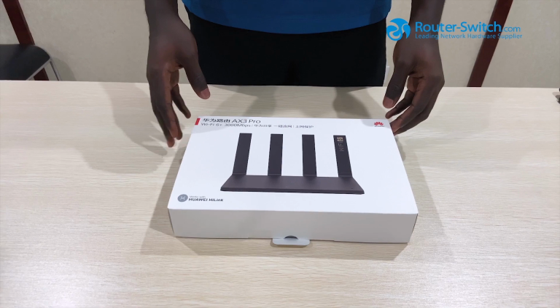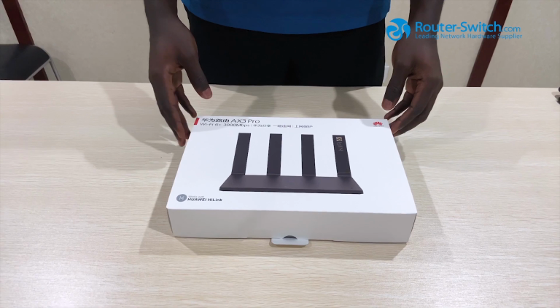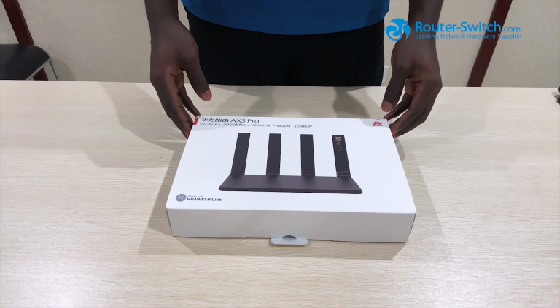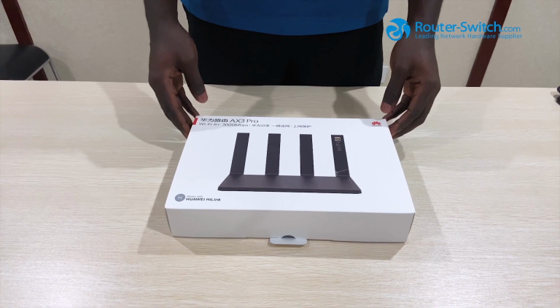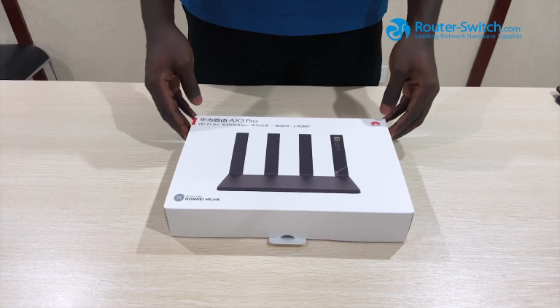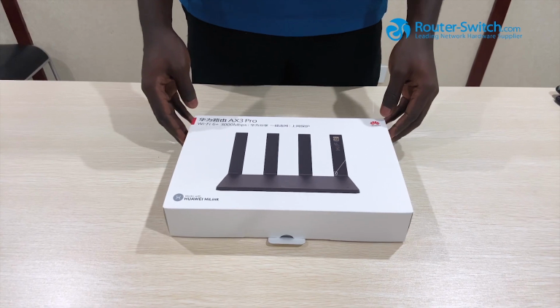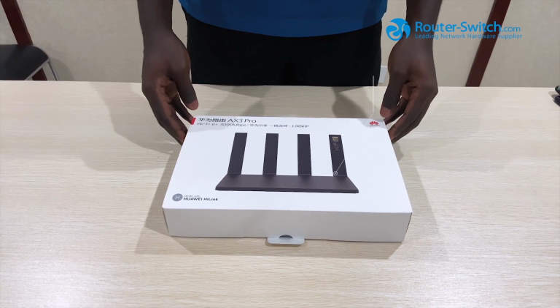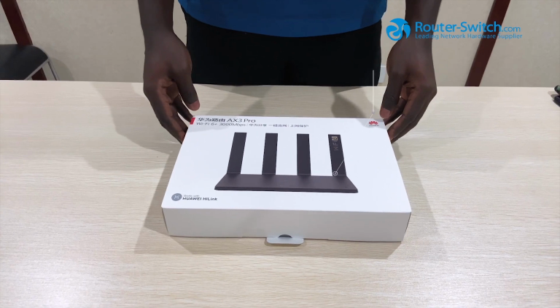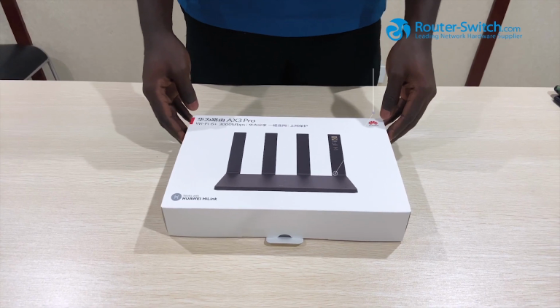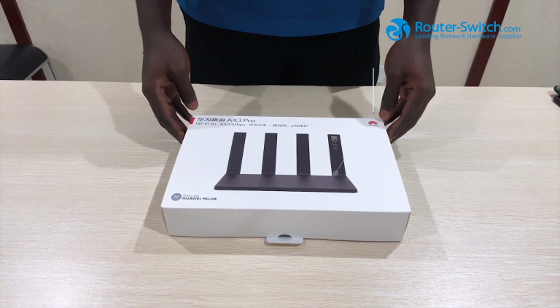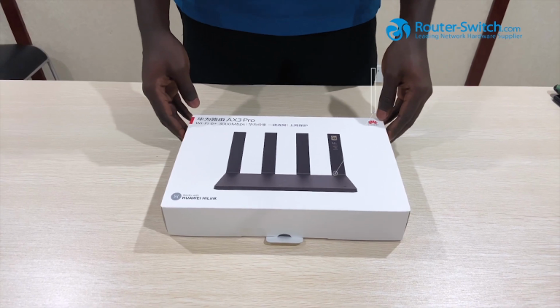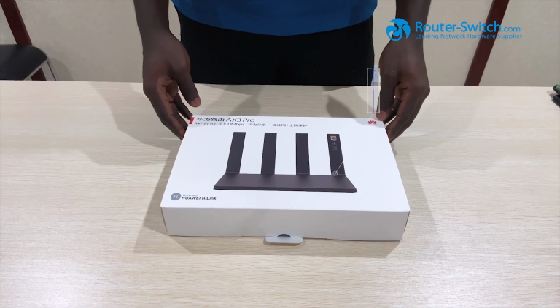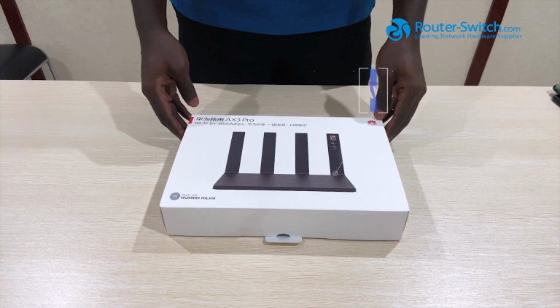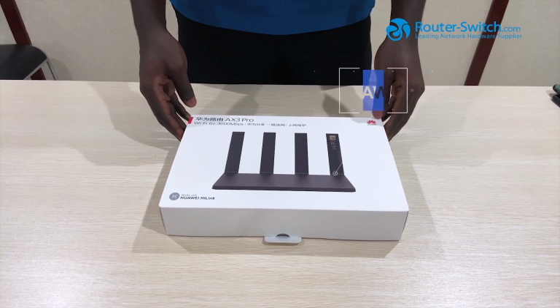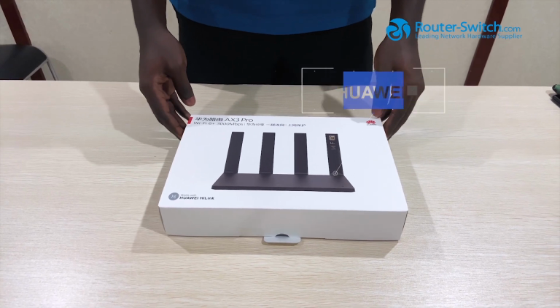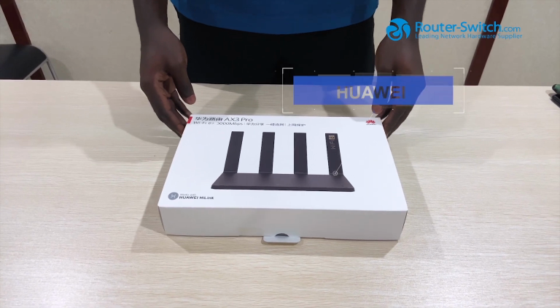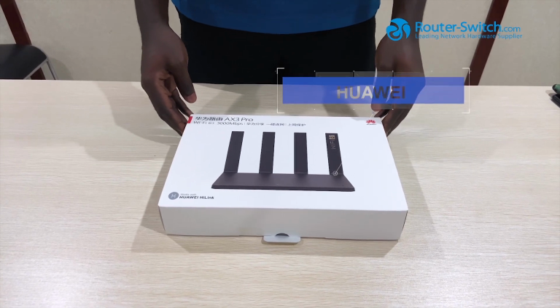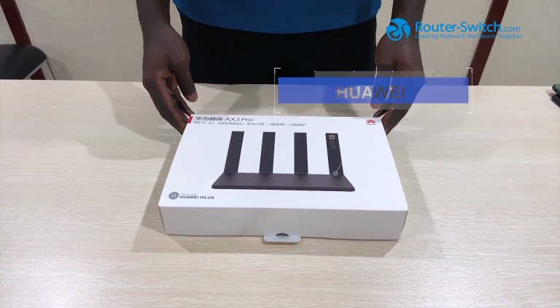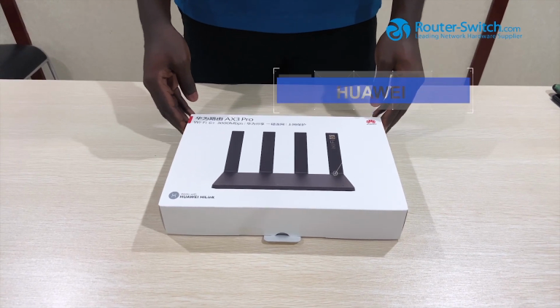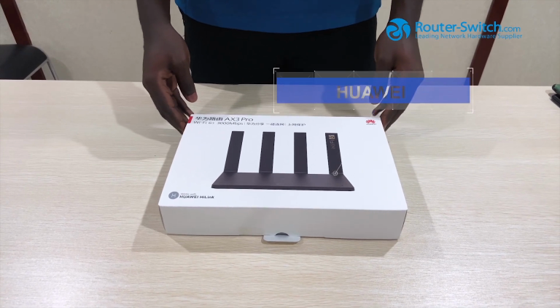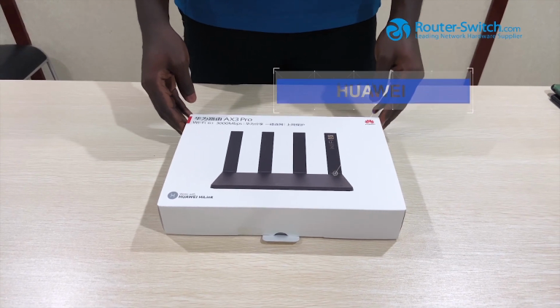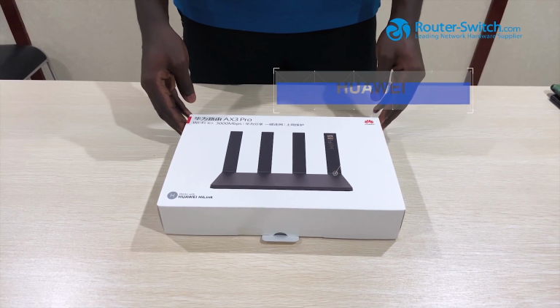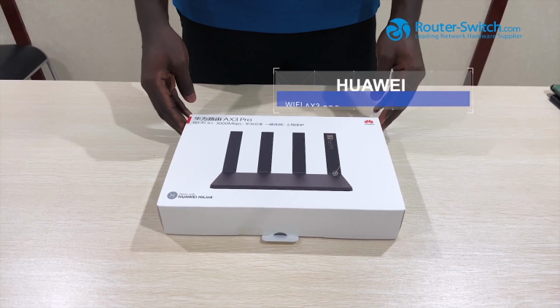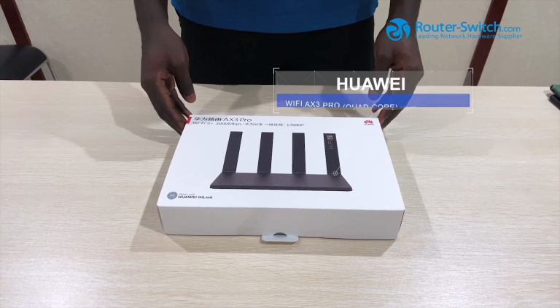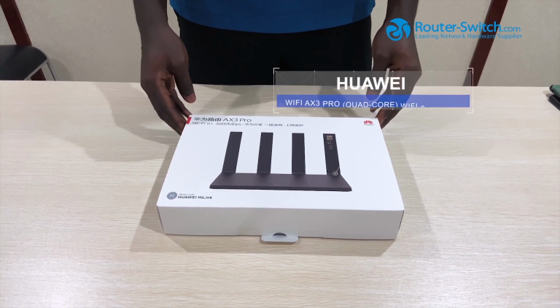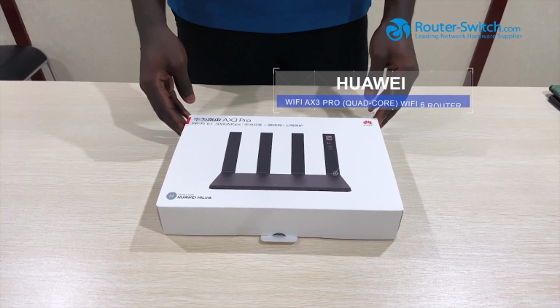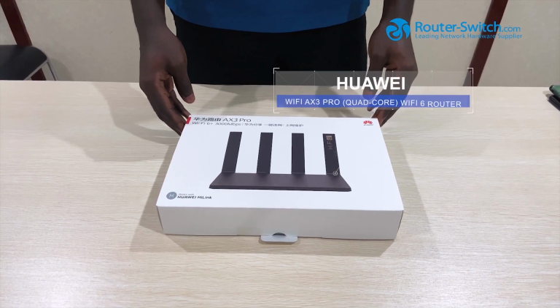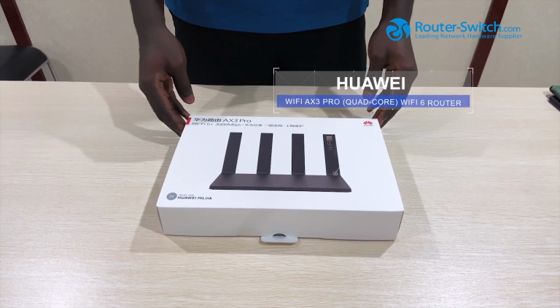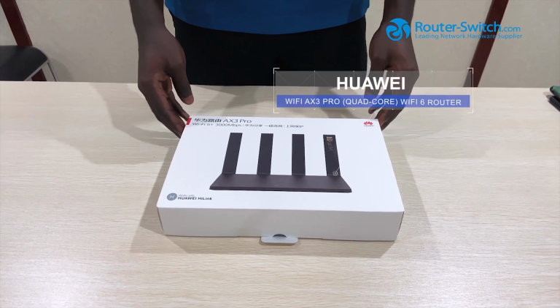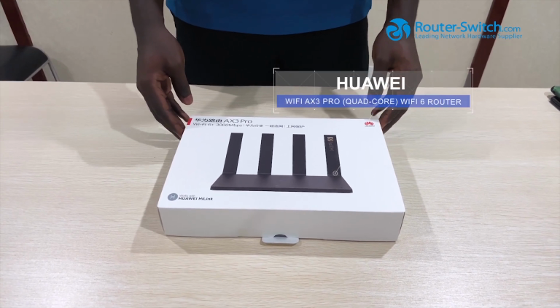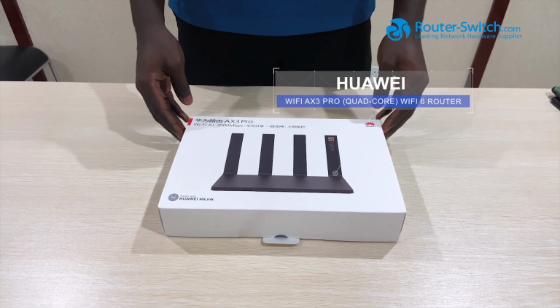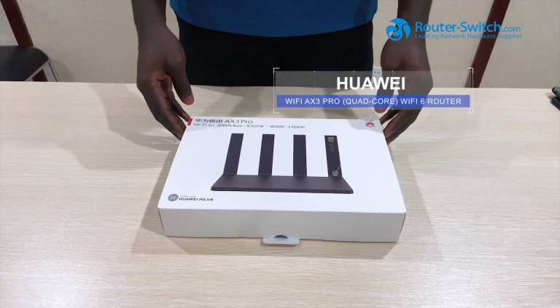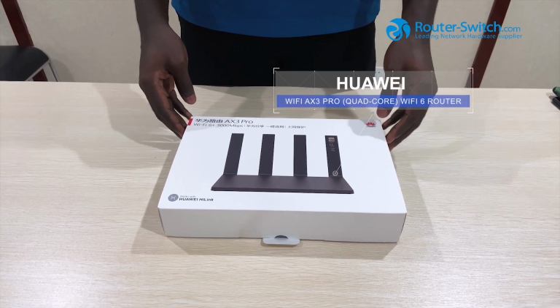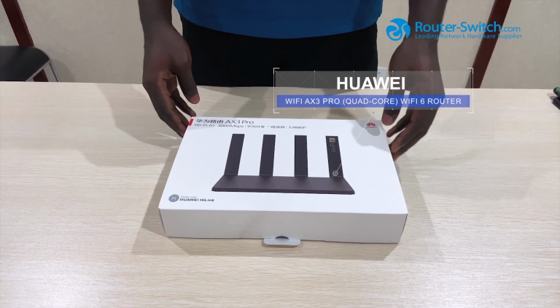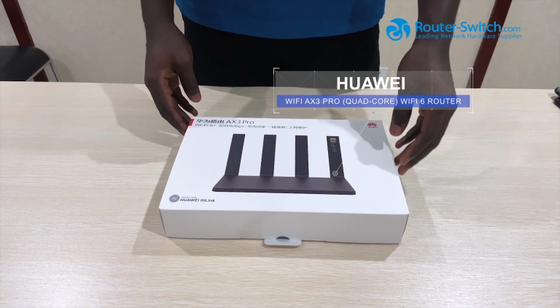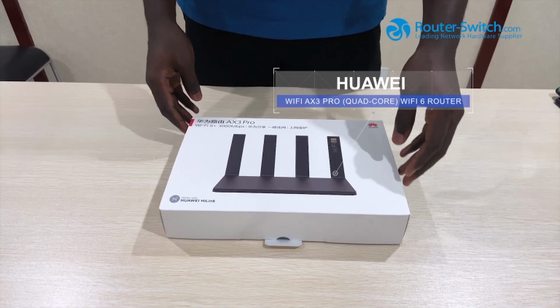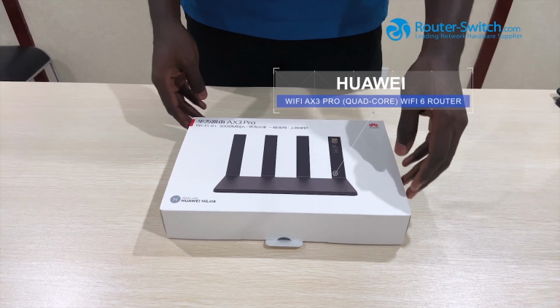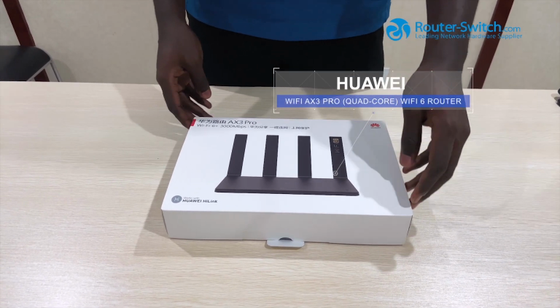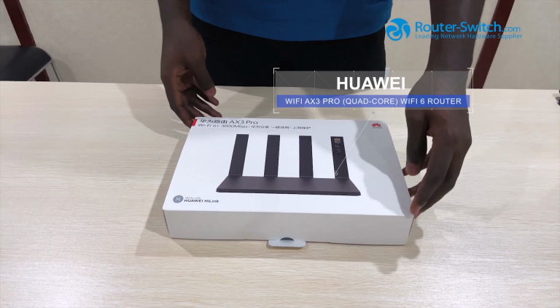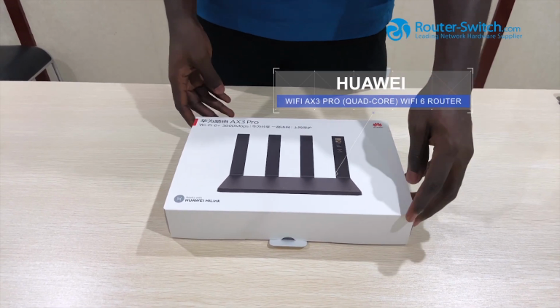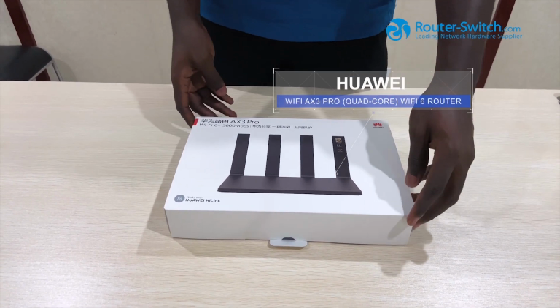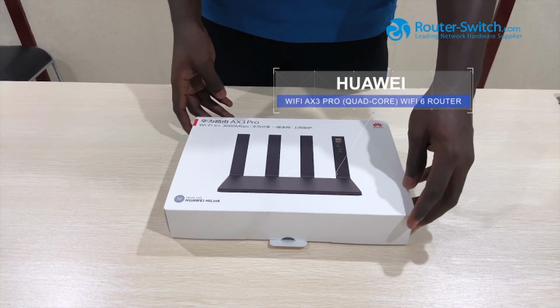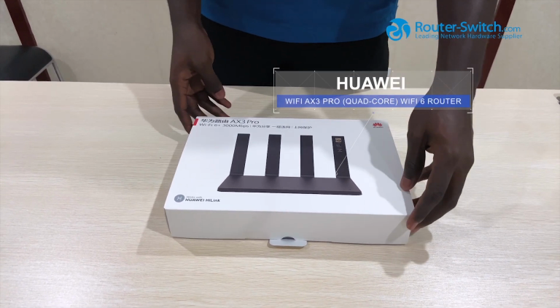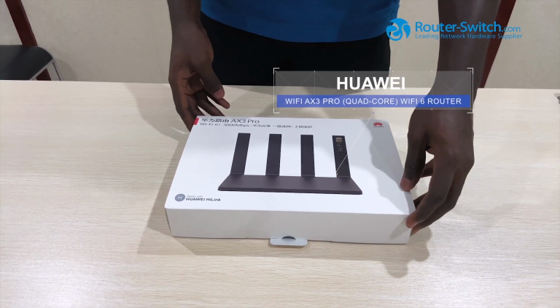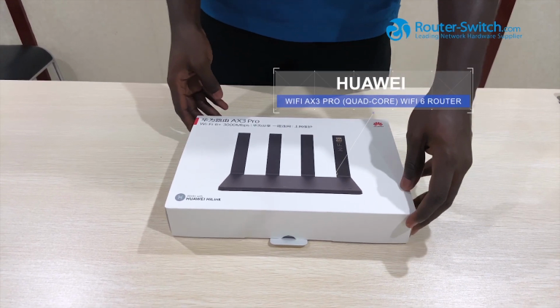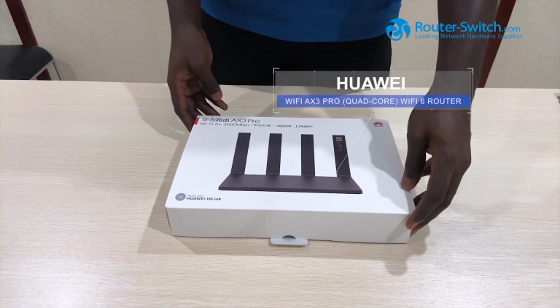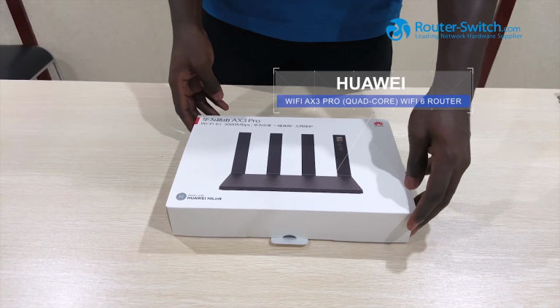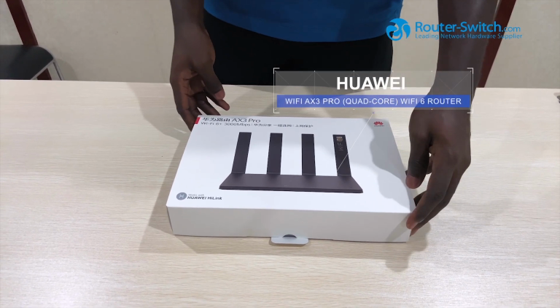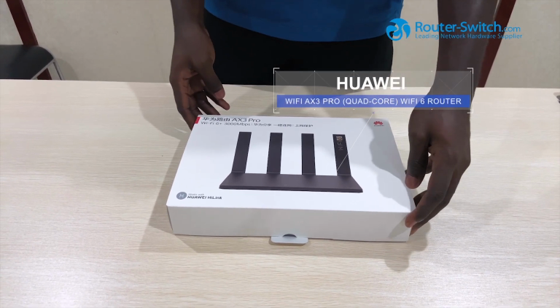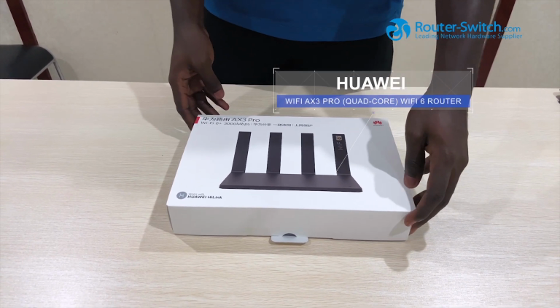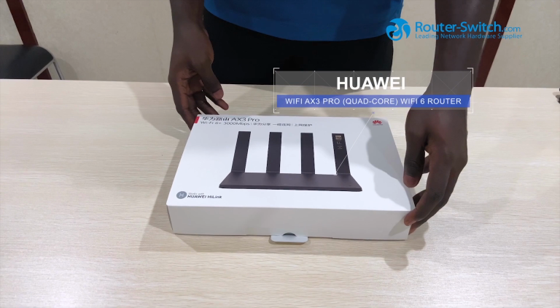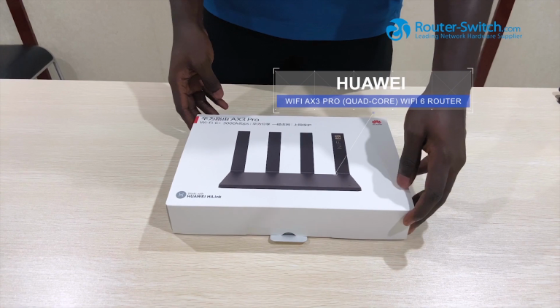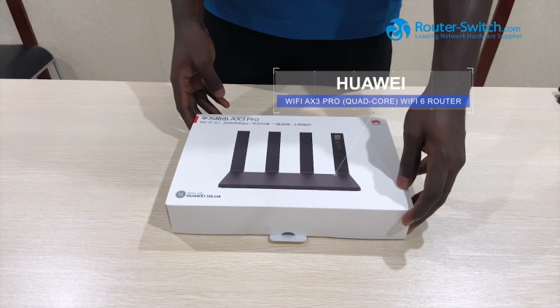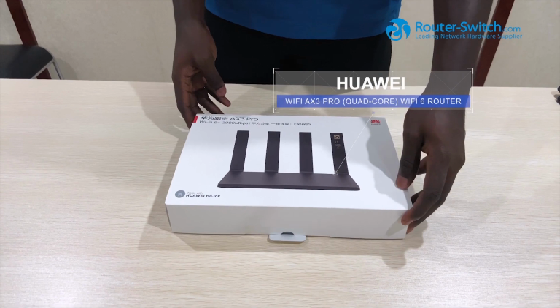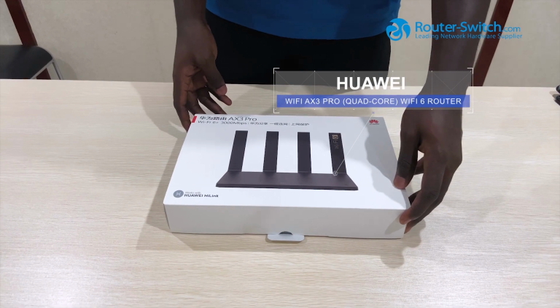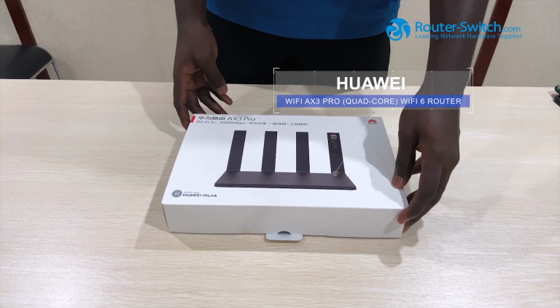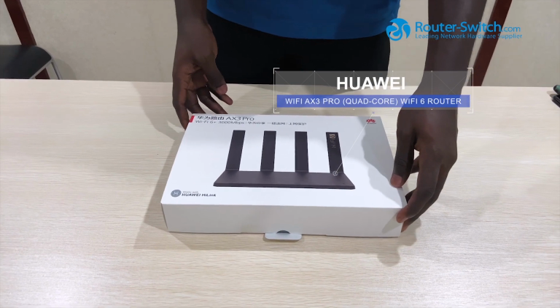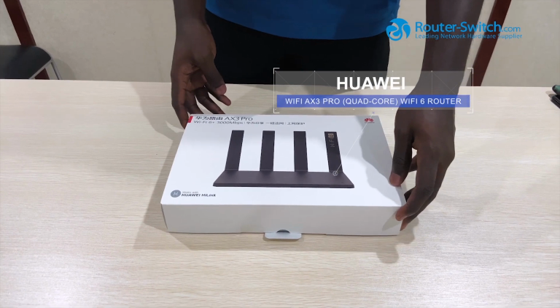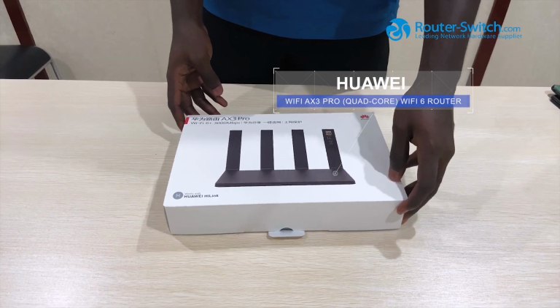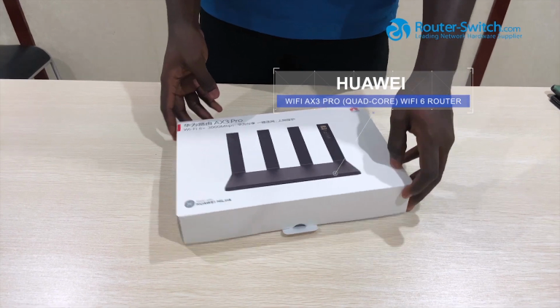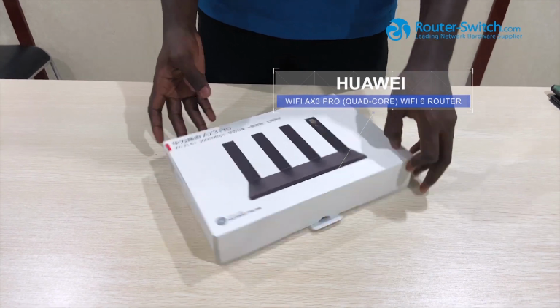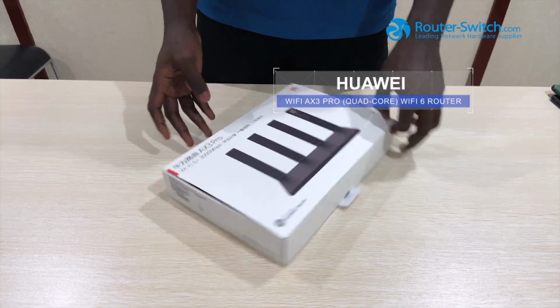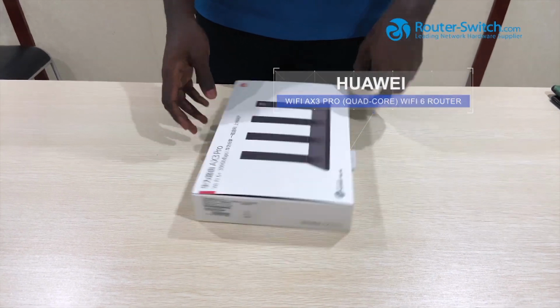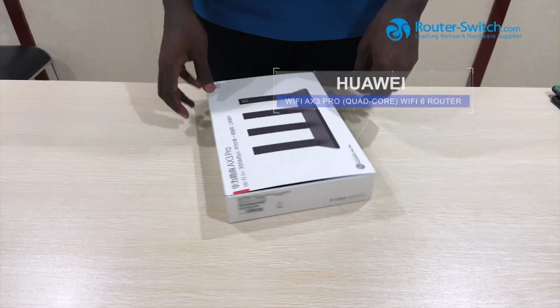Today we are here to unbox the Huawei AX3 Pro, the first Wi-Fi 6 Plus router from Huawei.